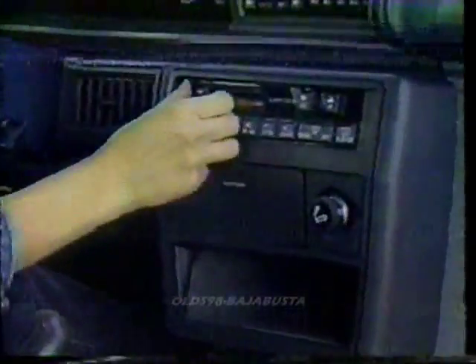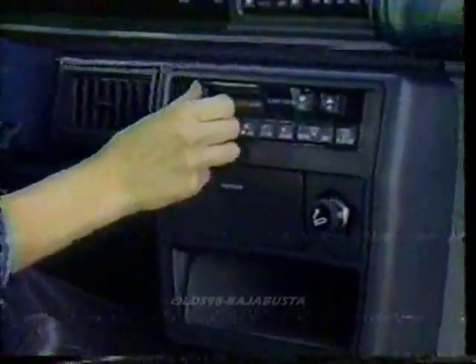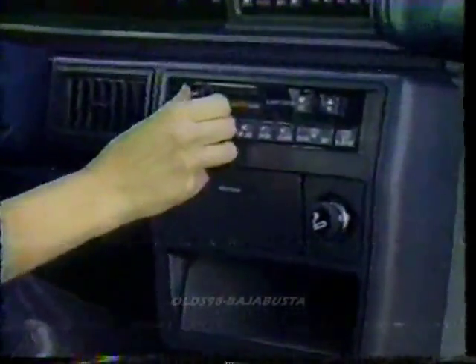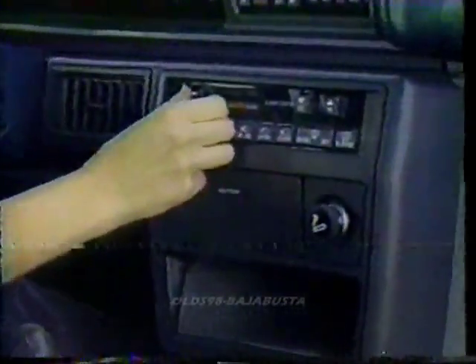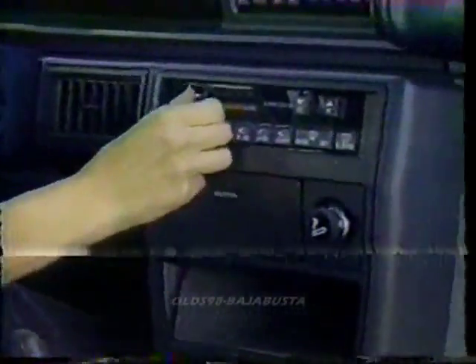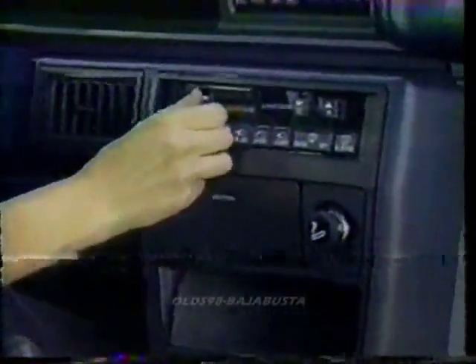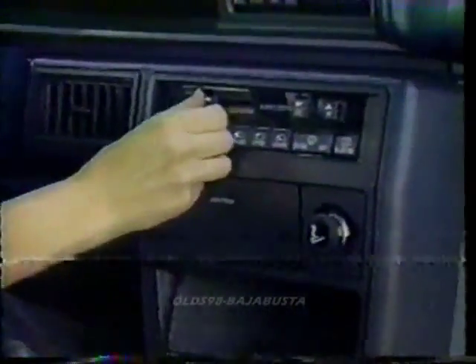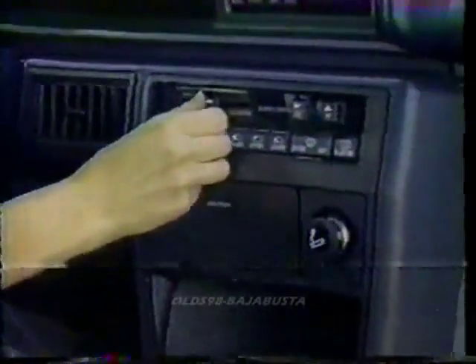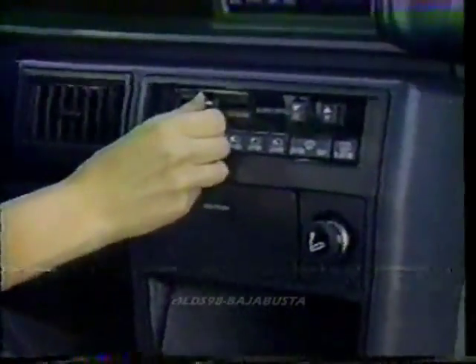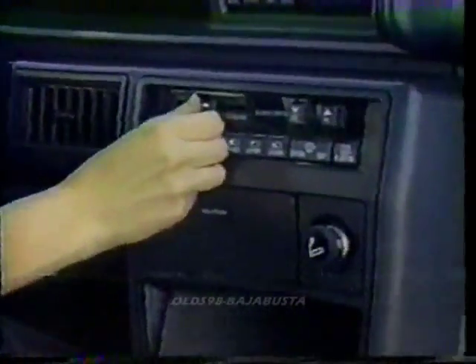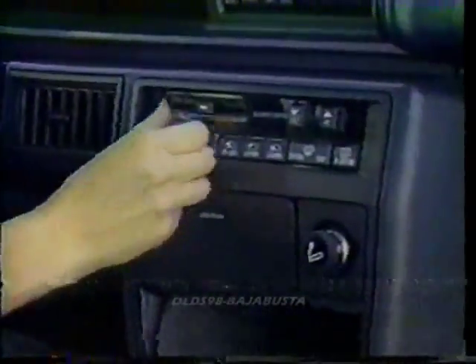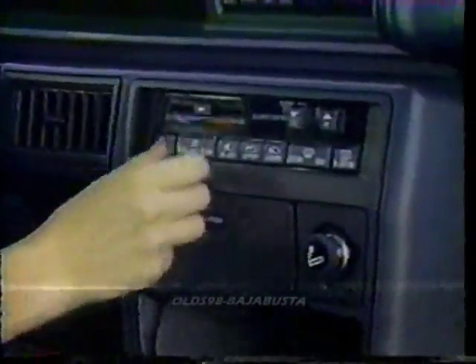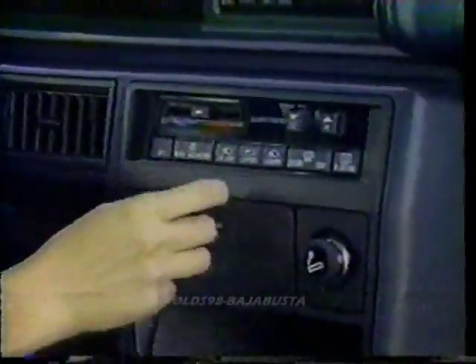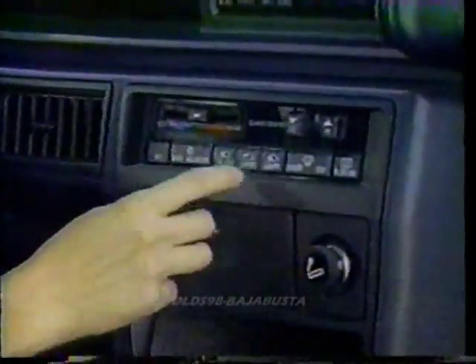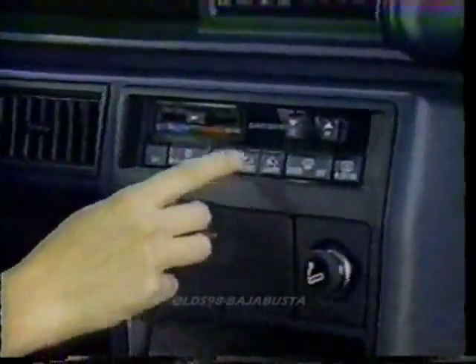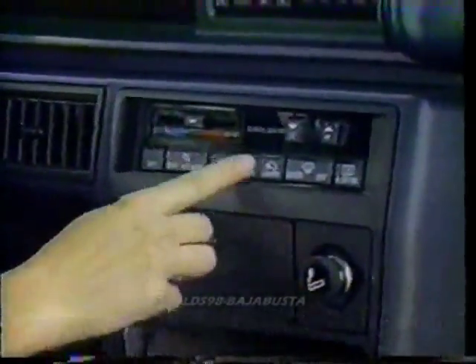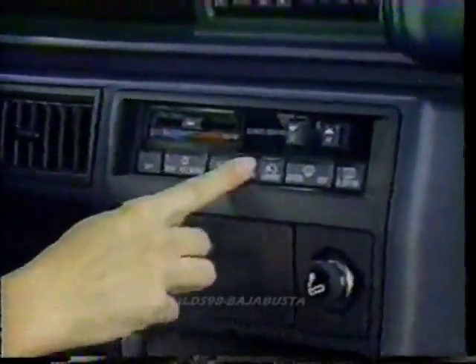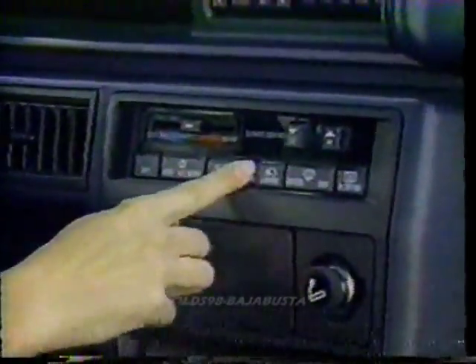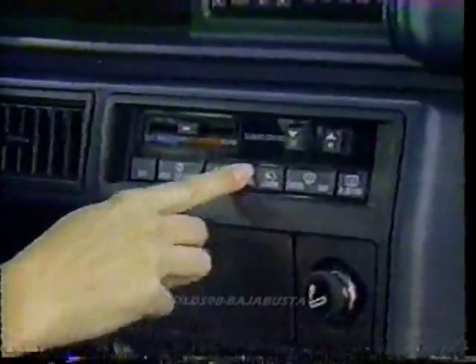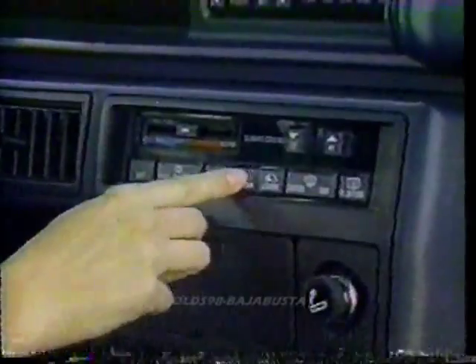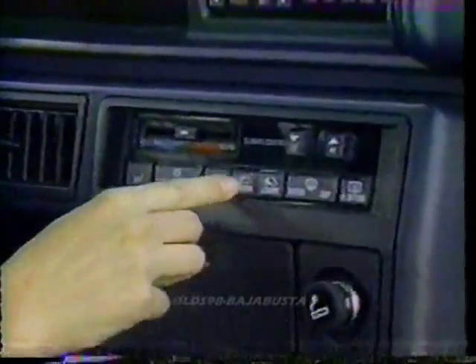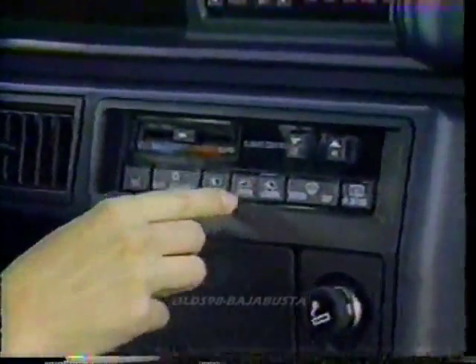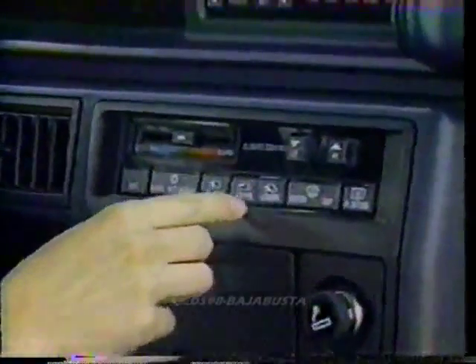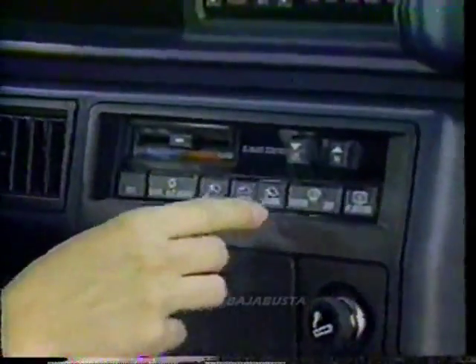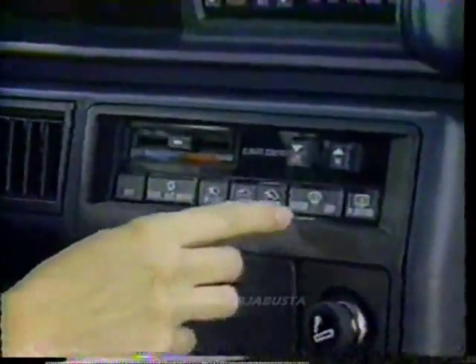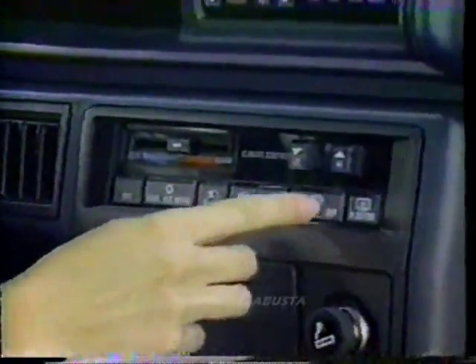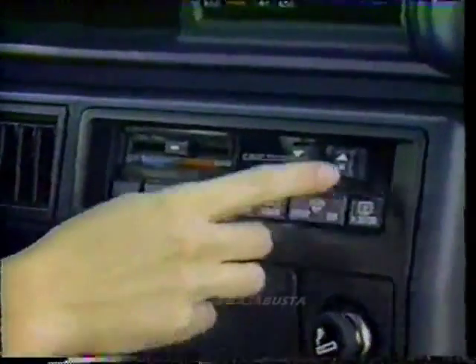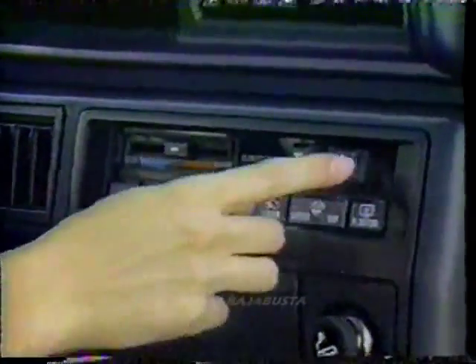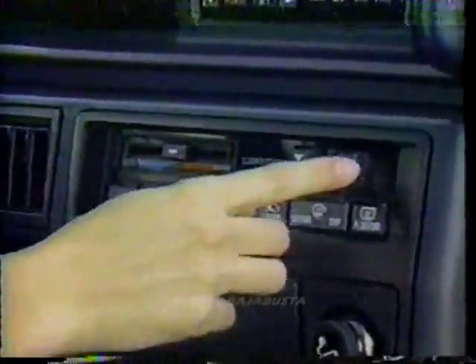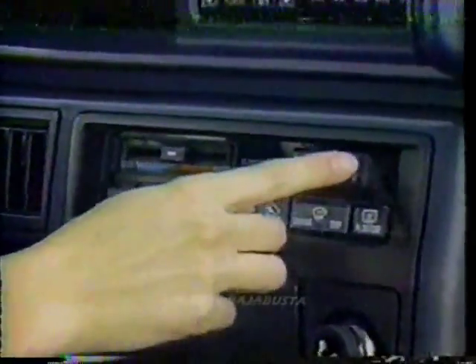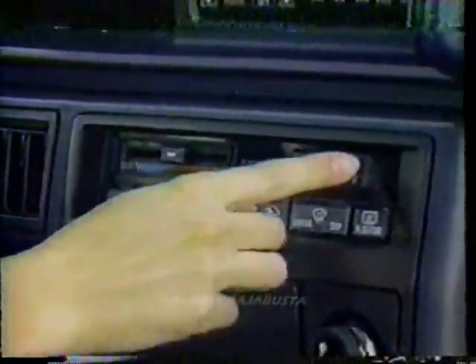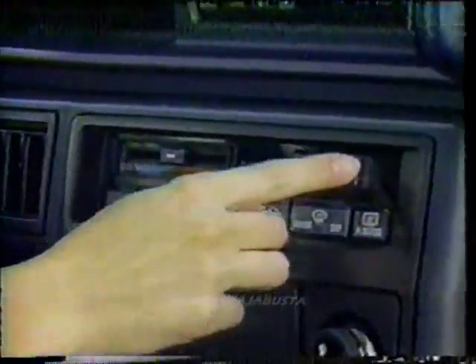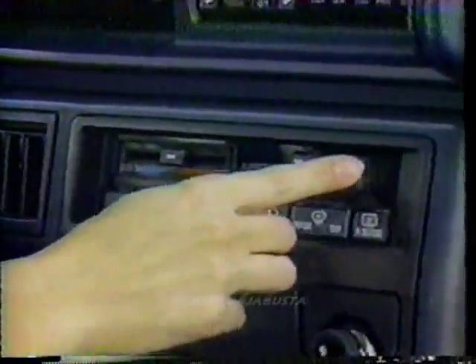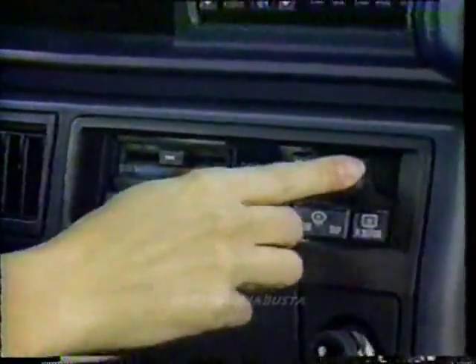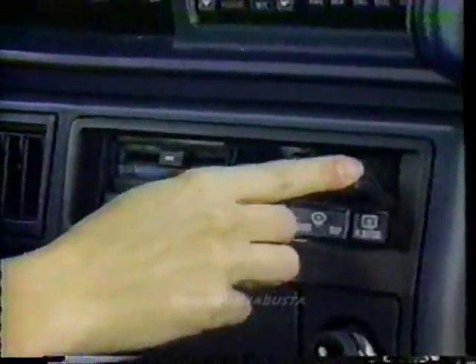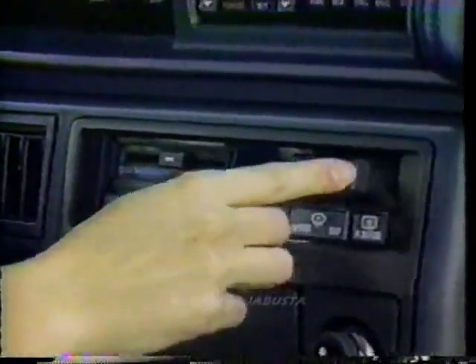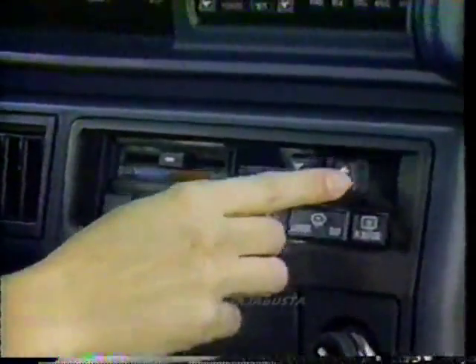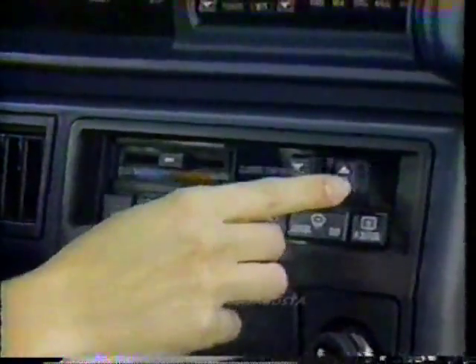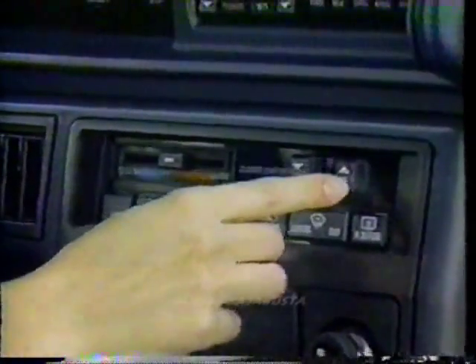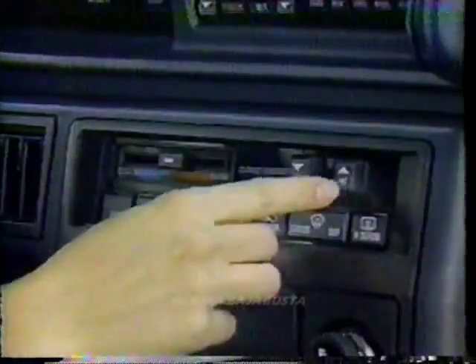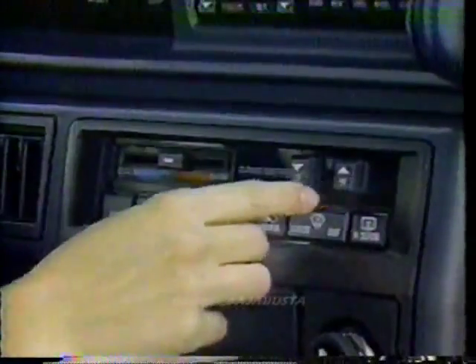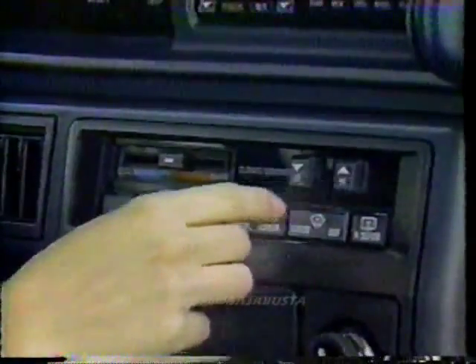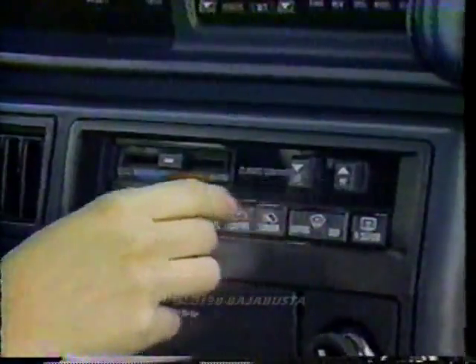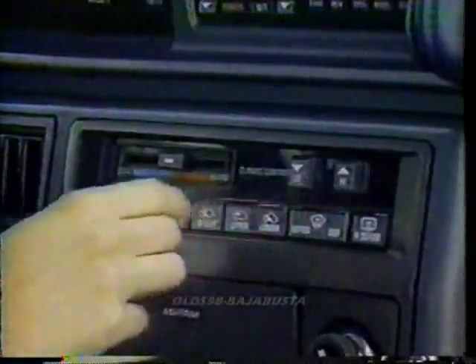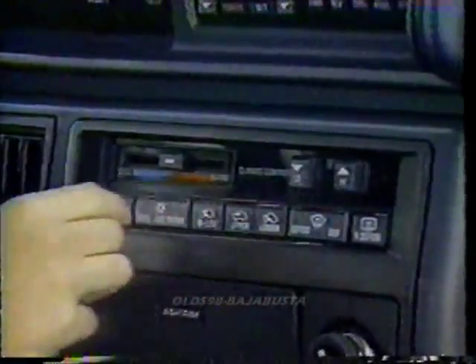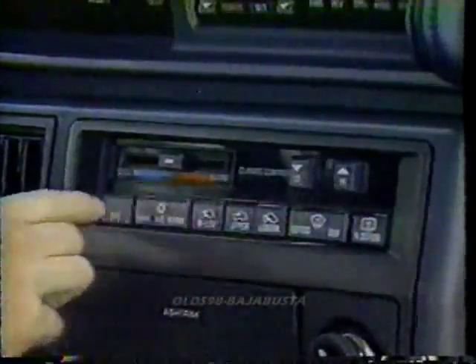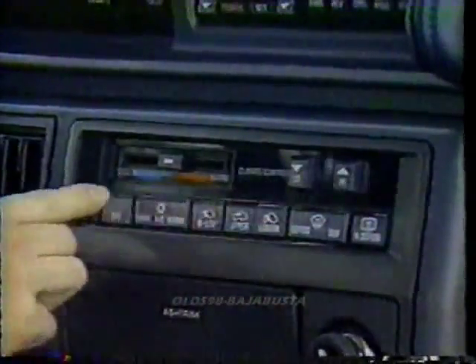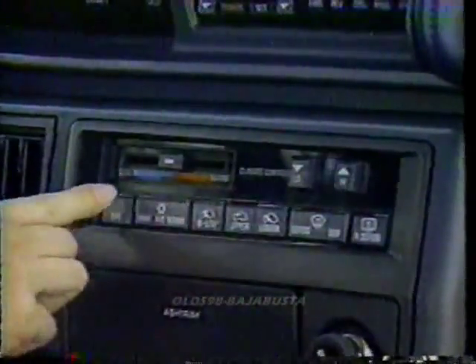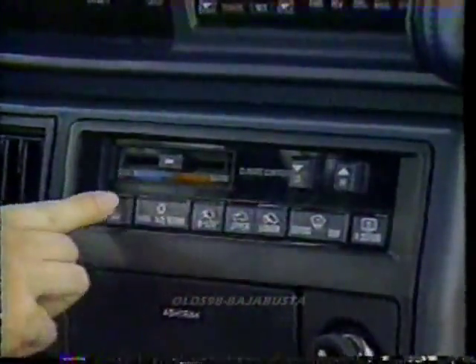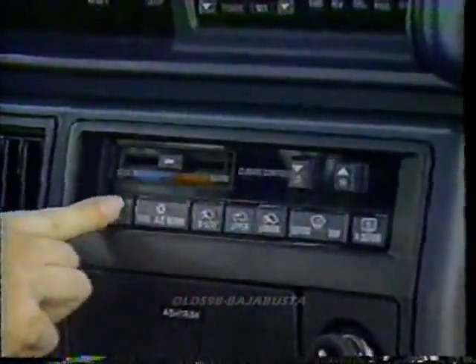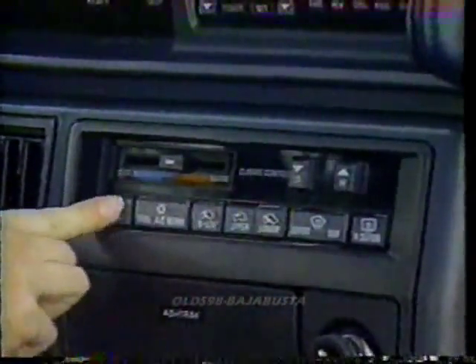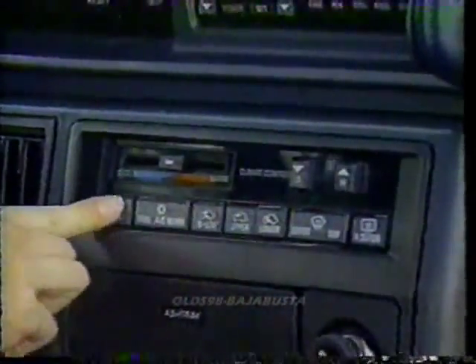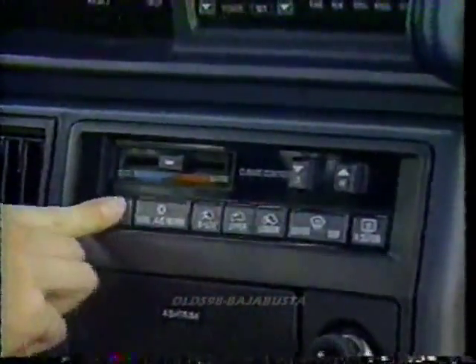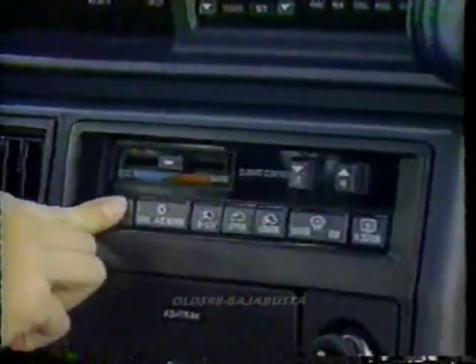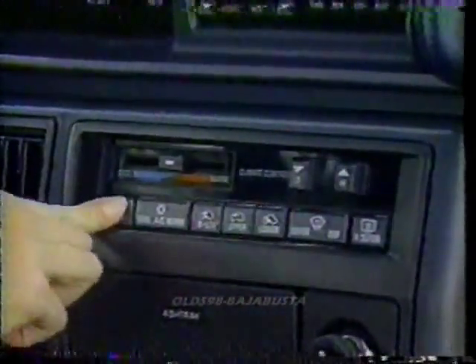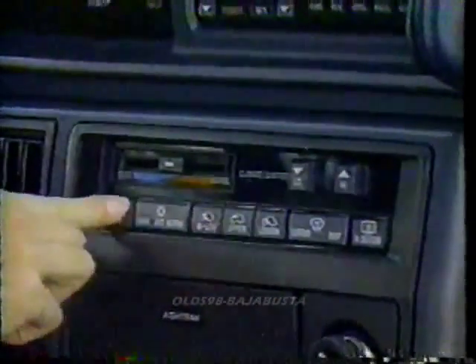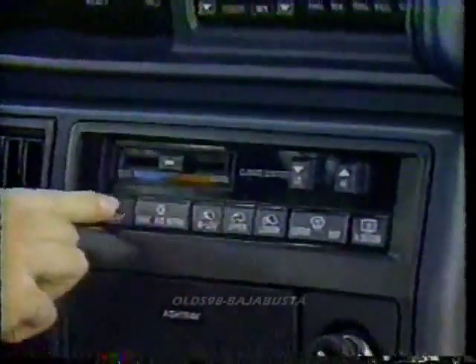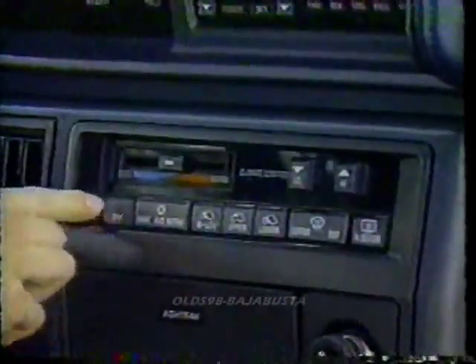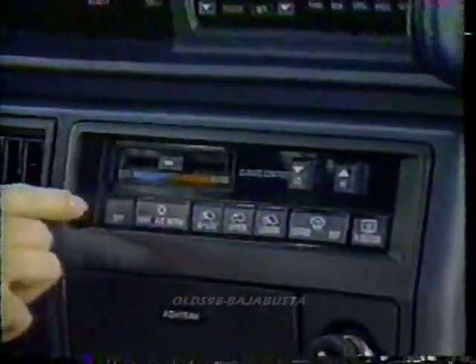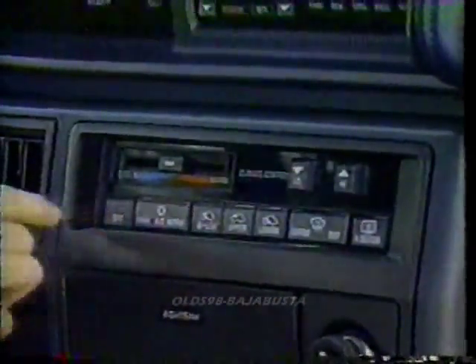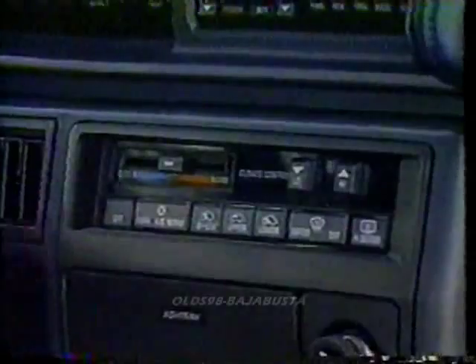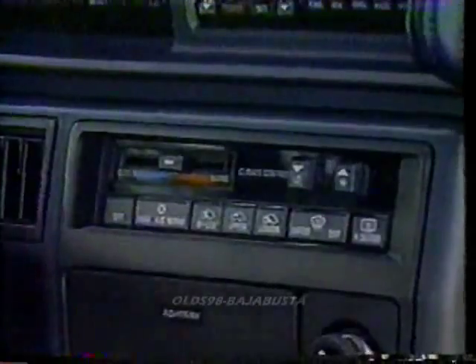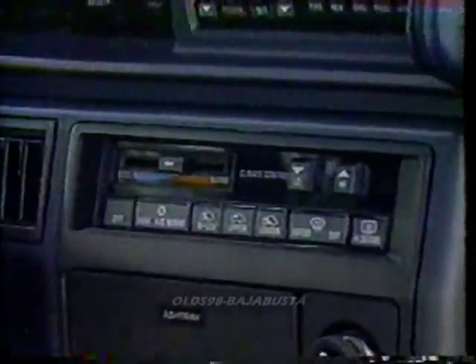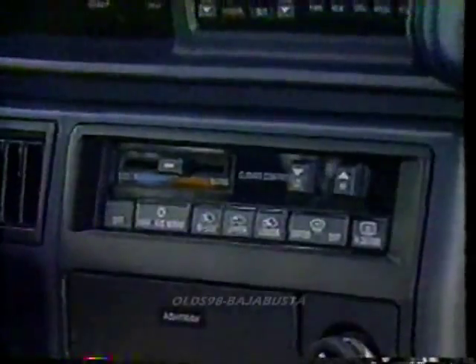The climate control buttons are easy to reach from the driver's position. The problem is there's no vent-only position. If you want just air, you have to open a window.